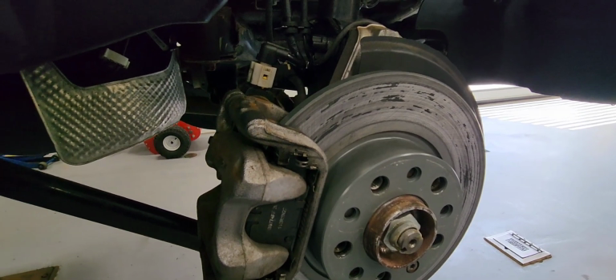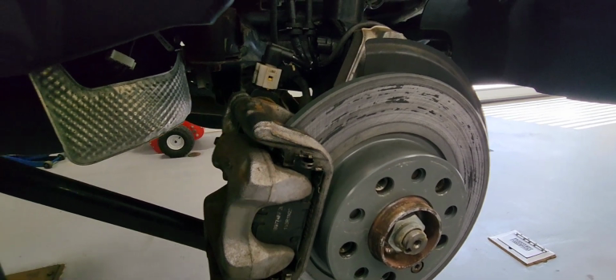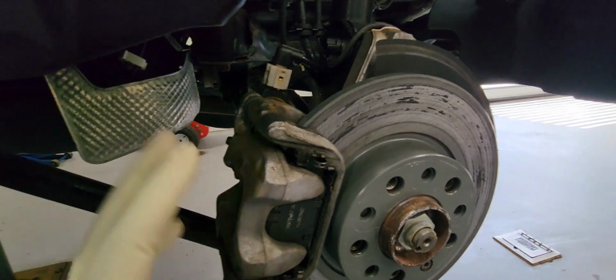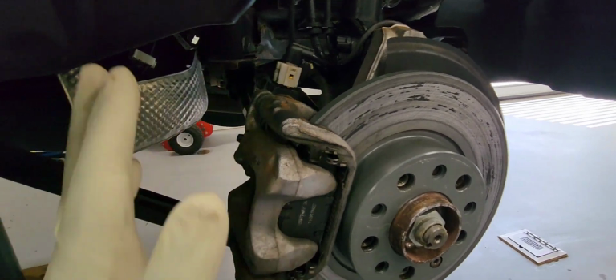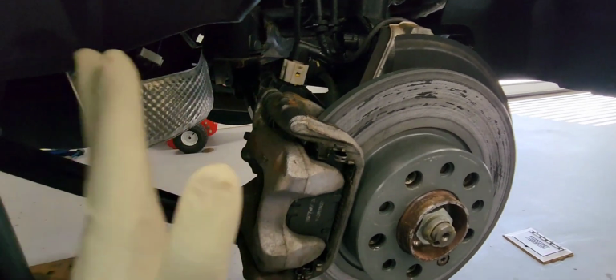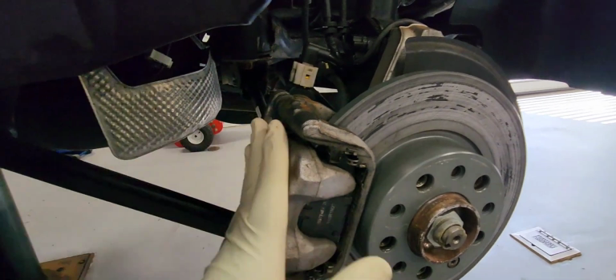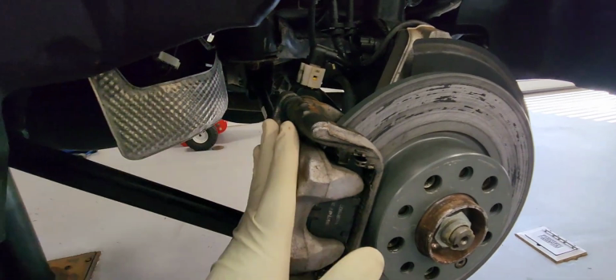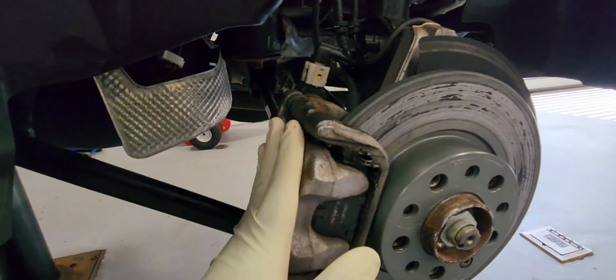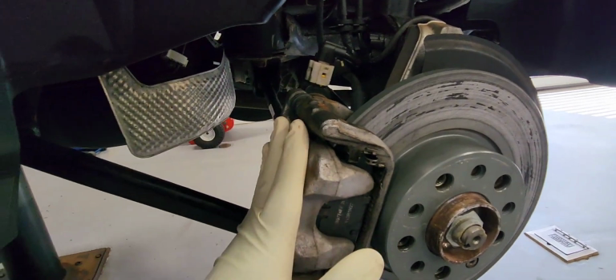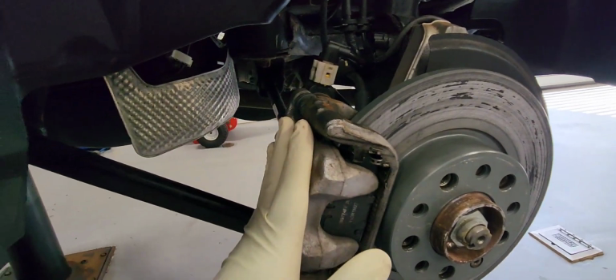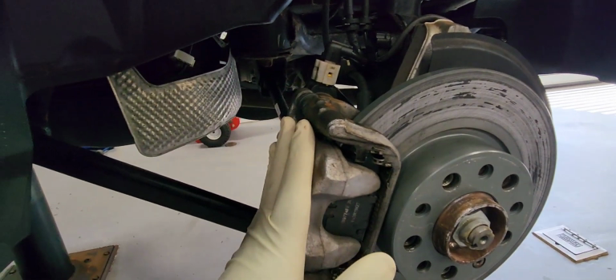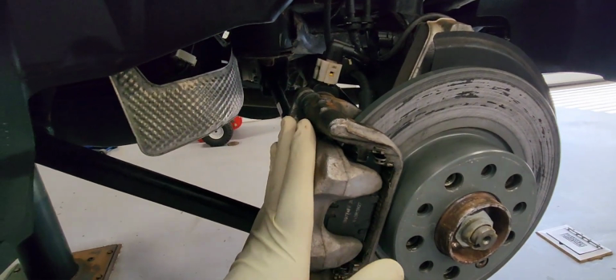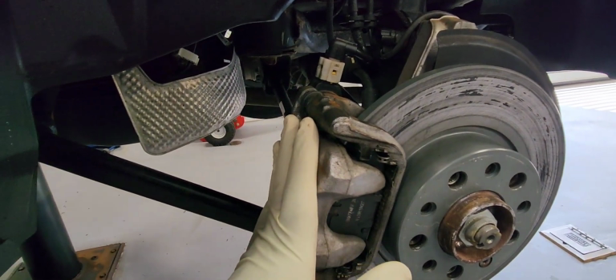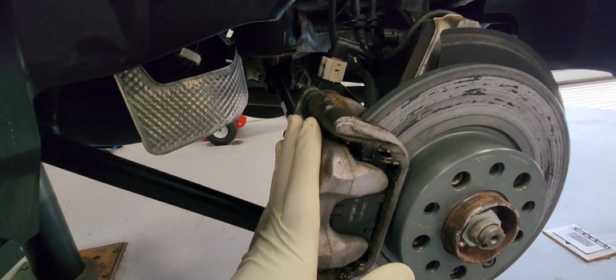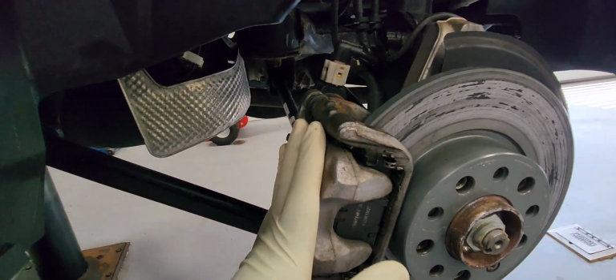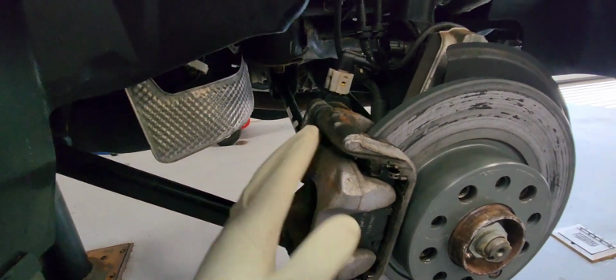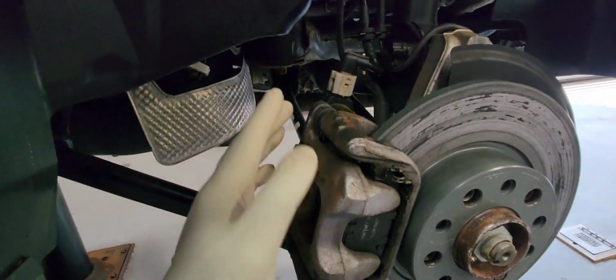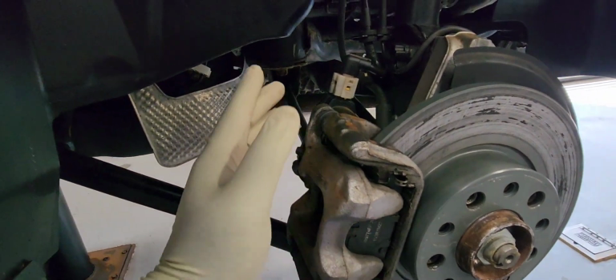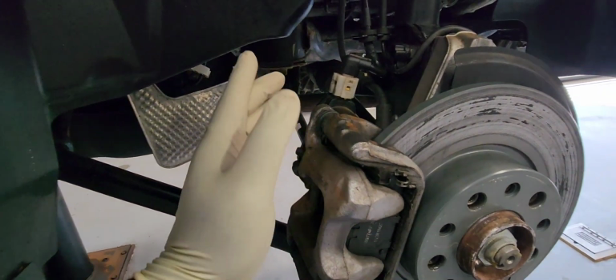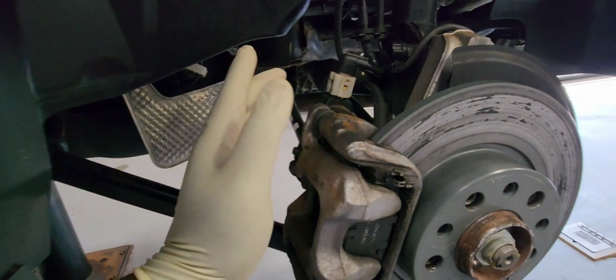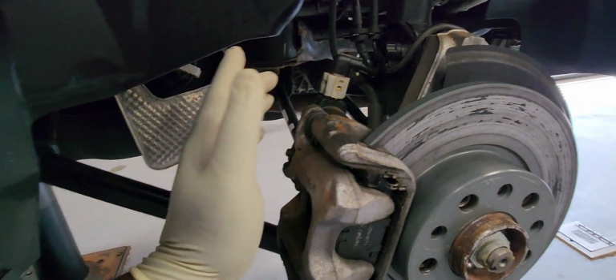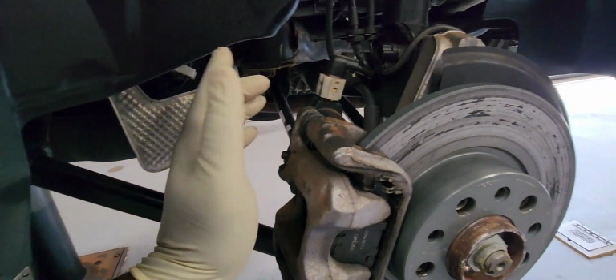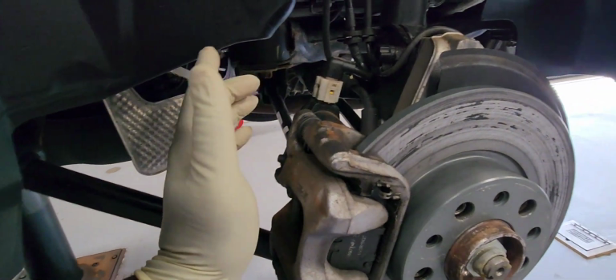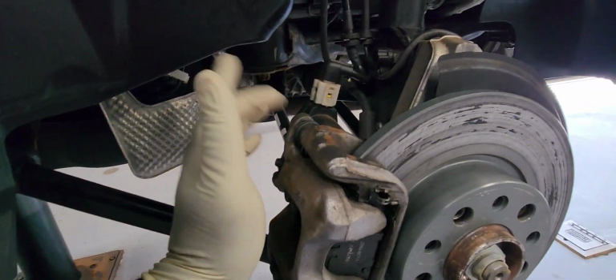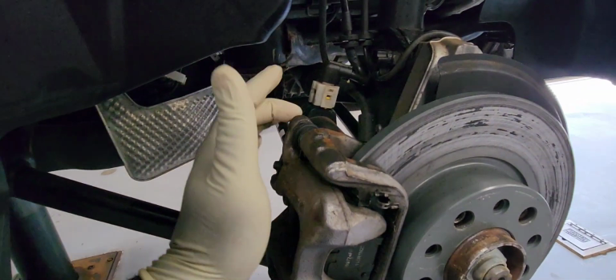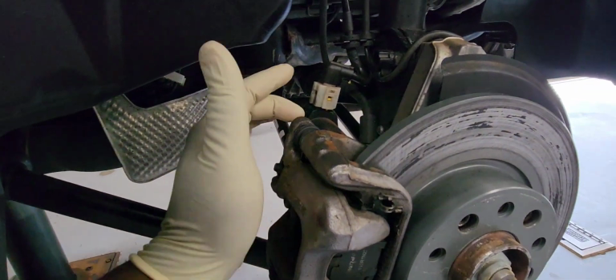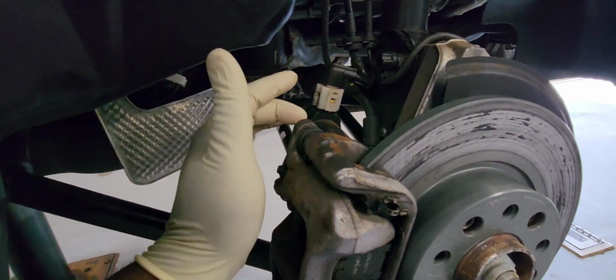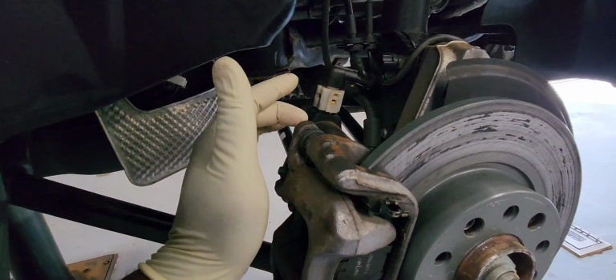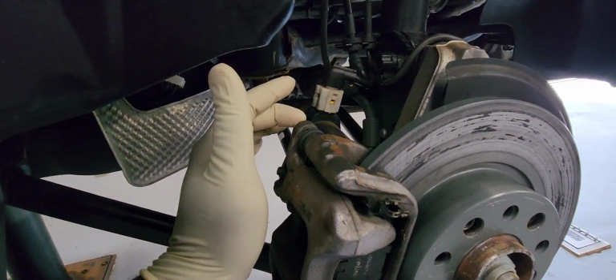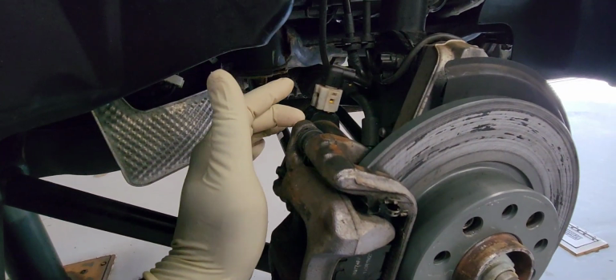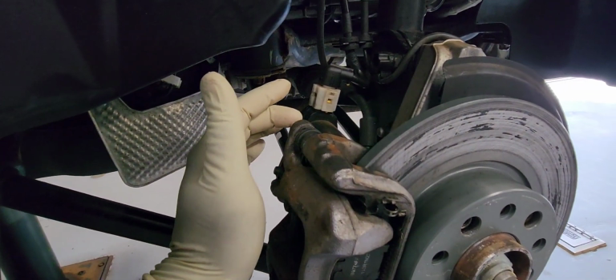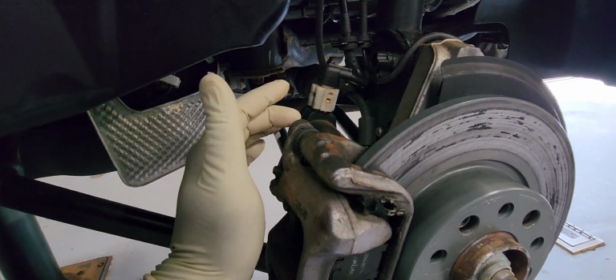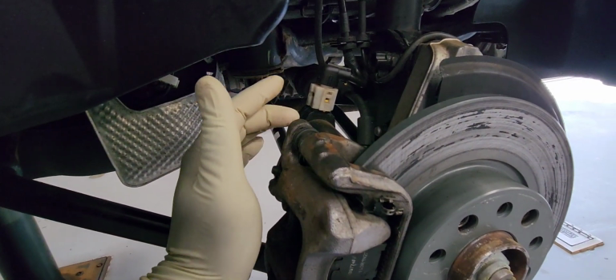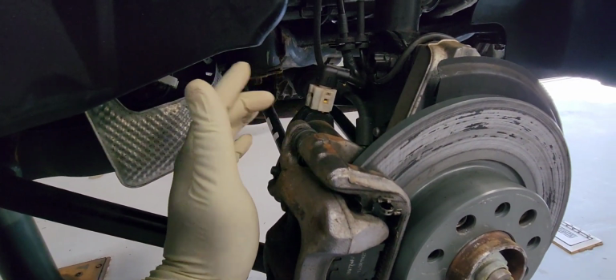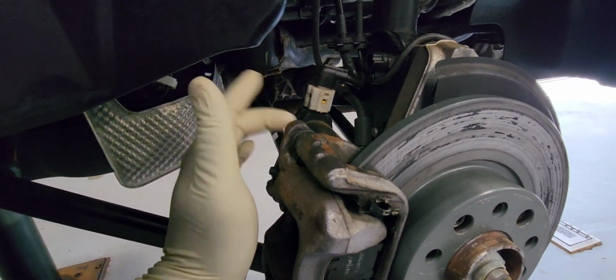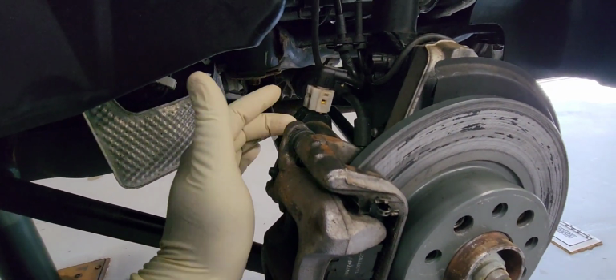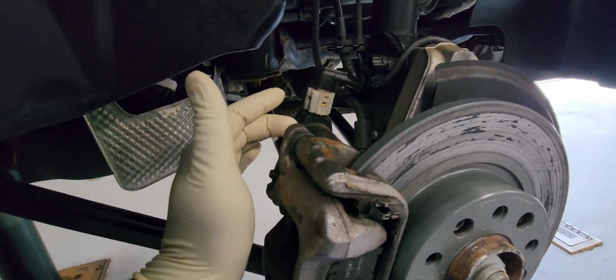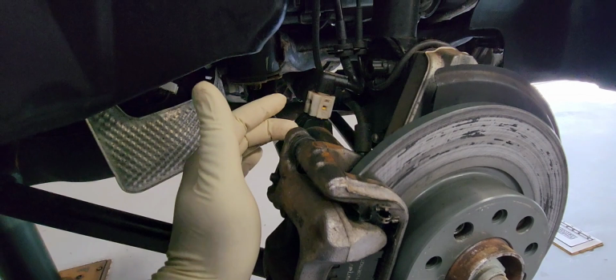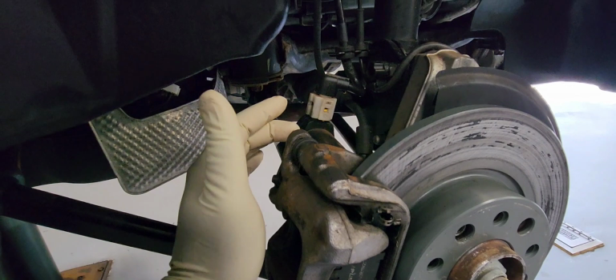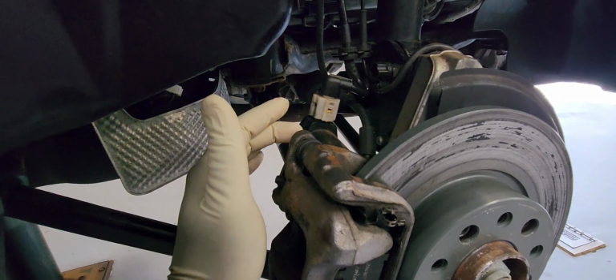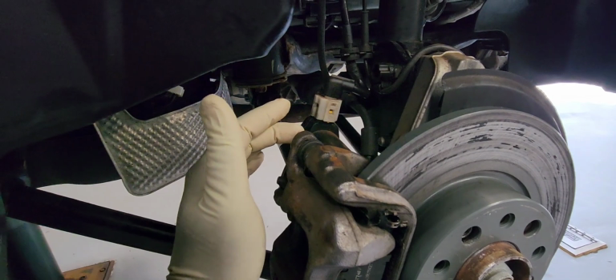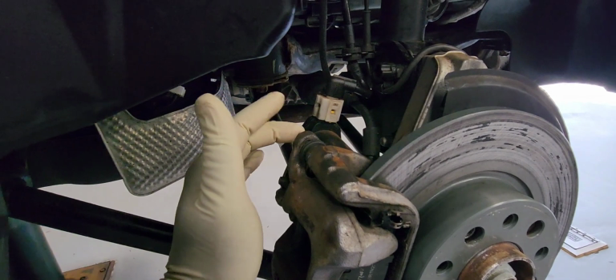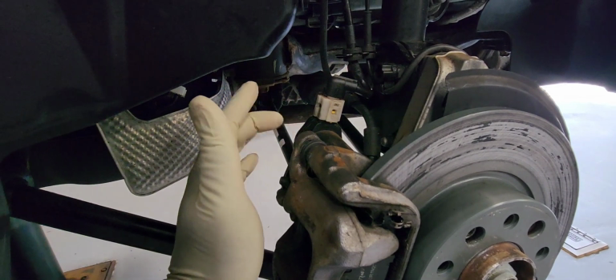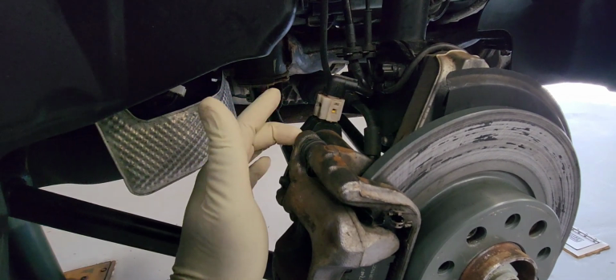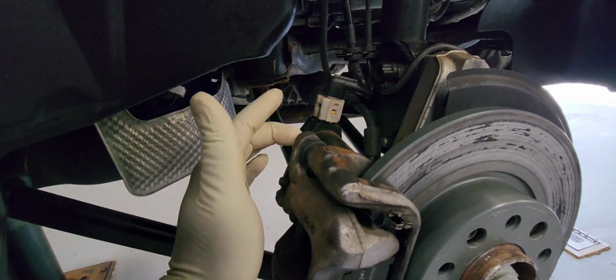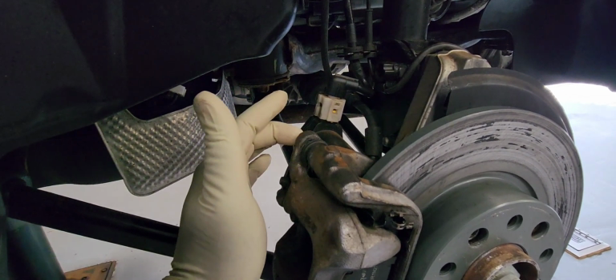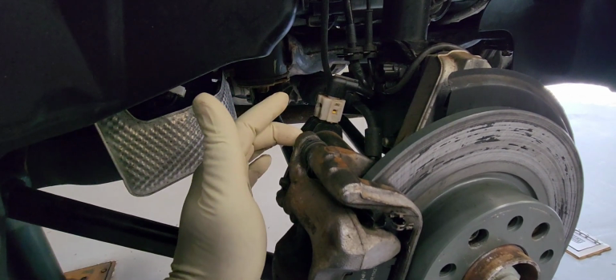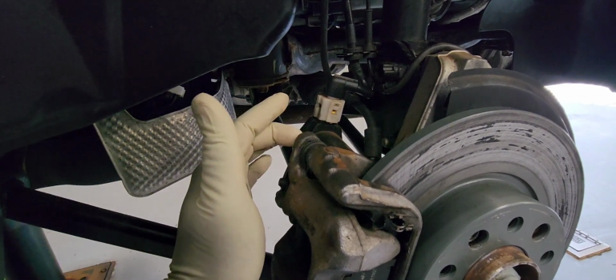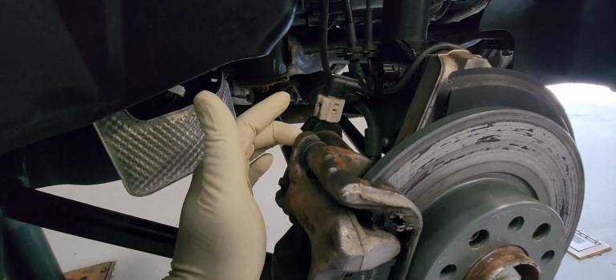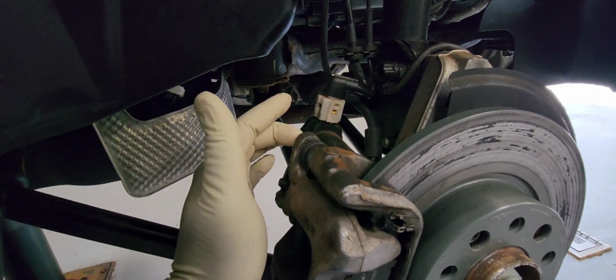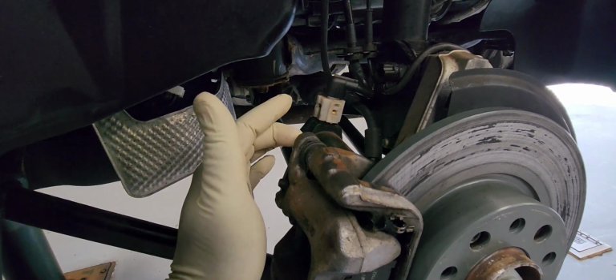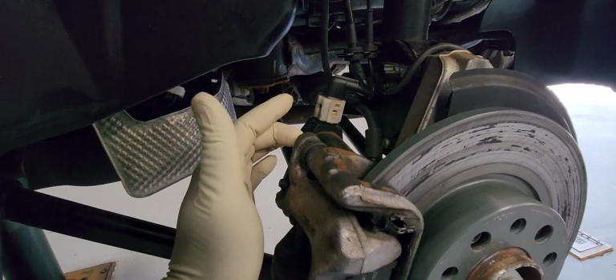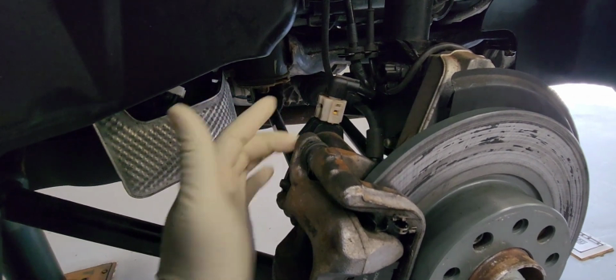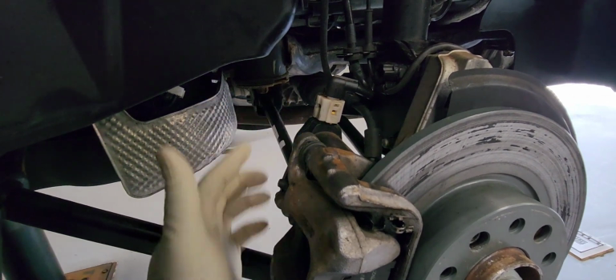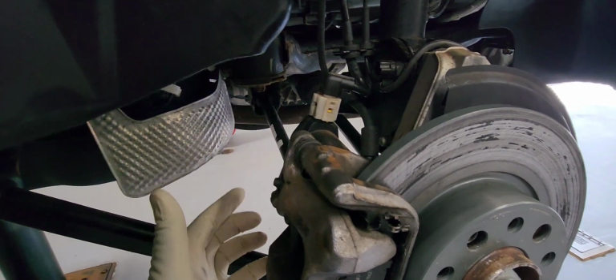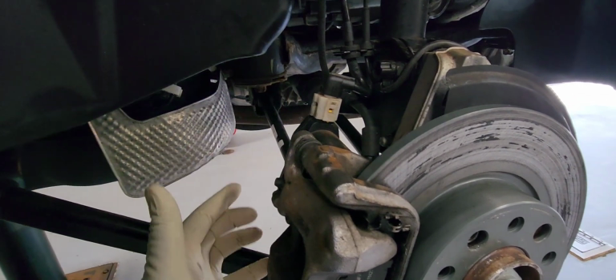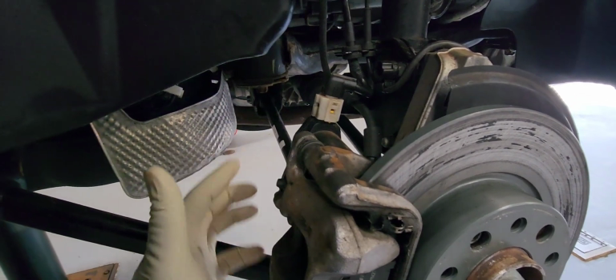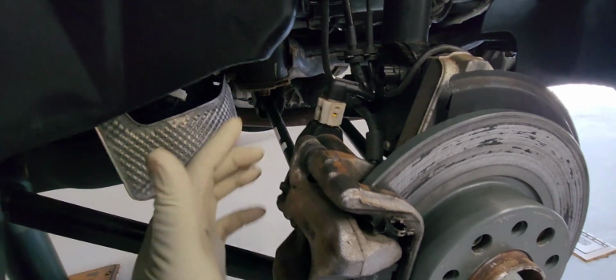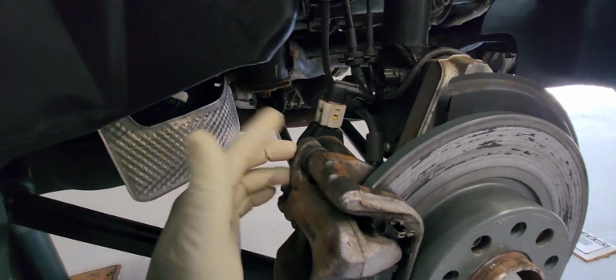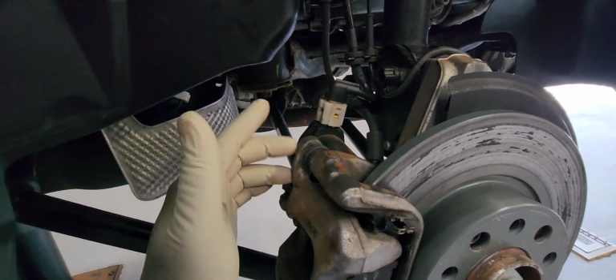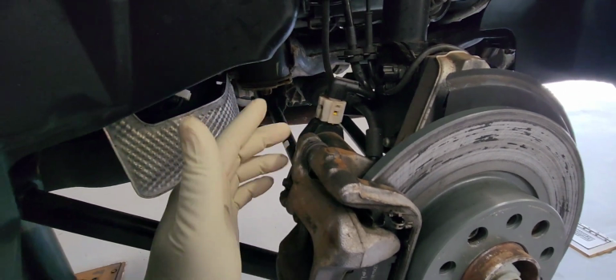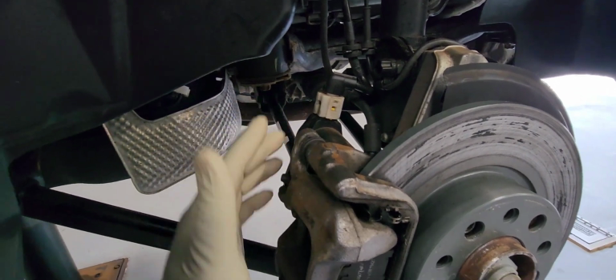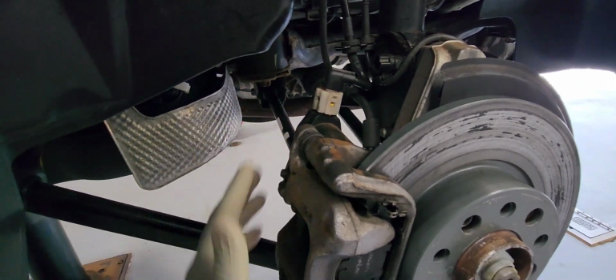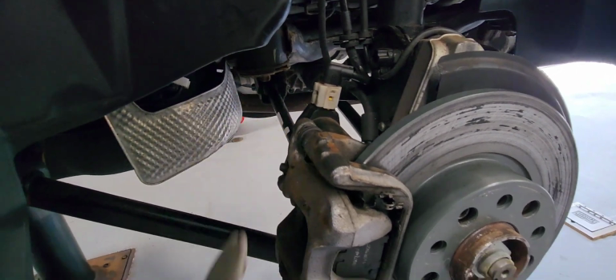Let's start by removing the caliper. It's a 13mm. Let's remove that first.